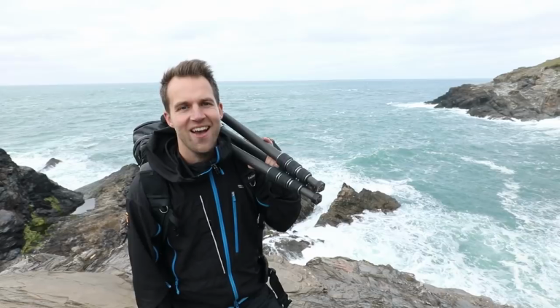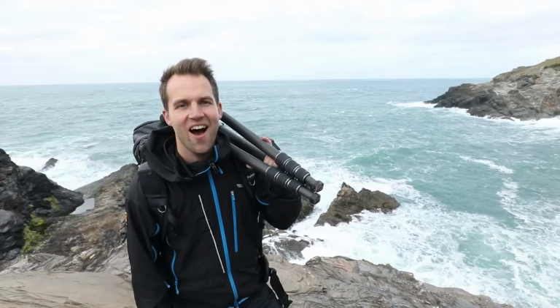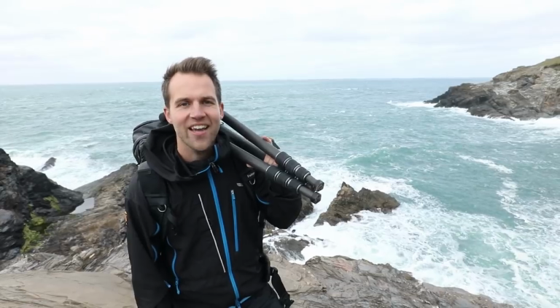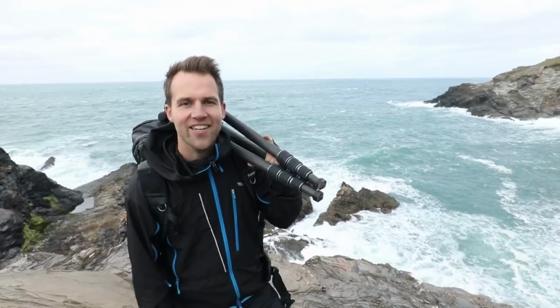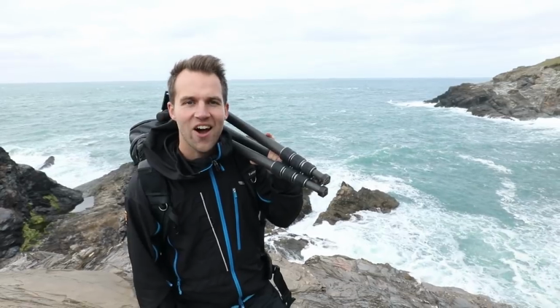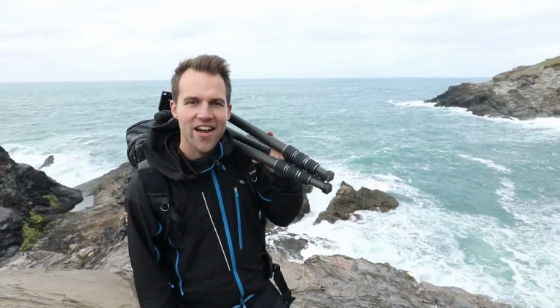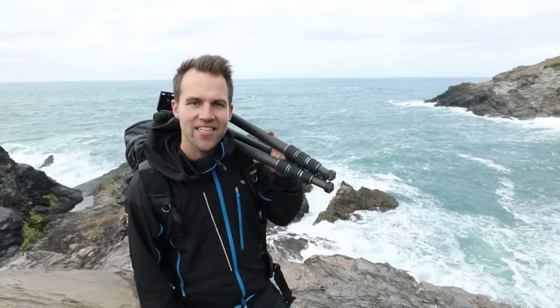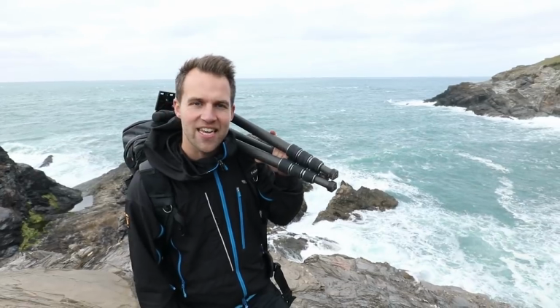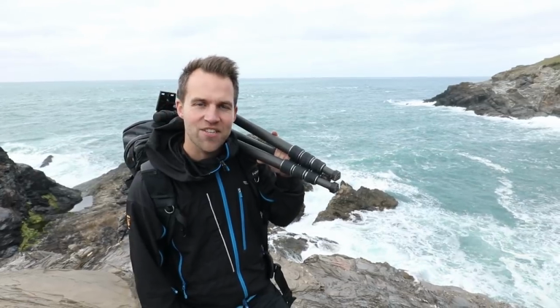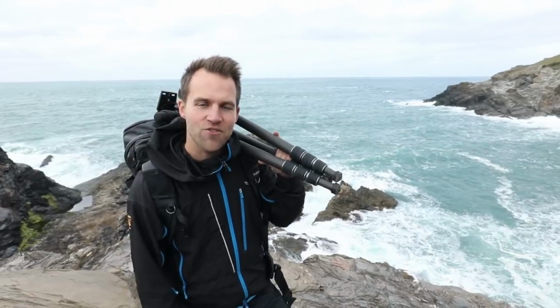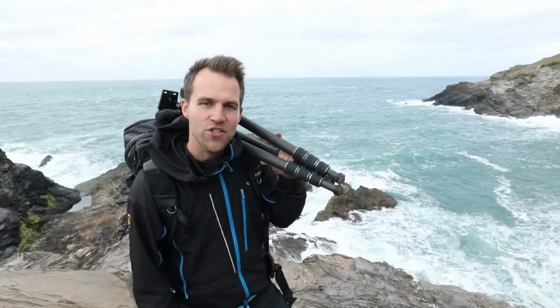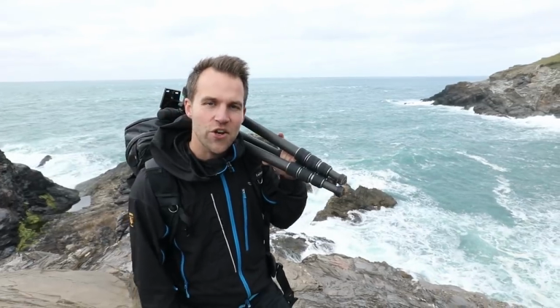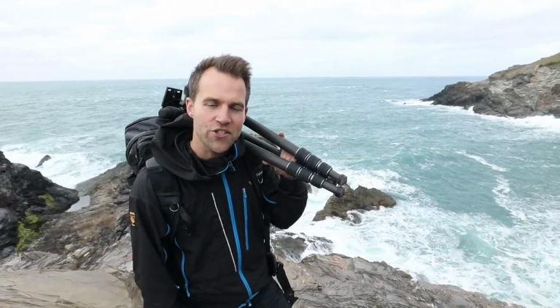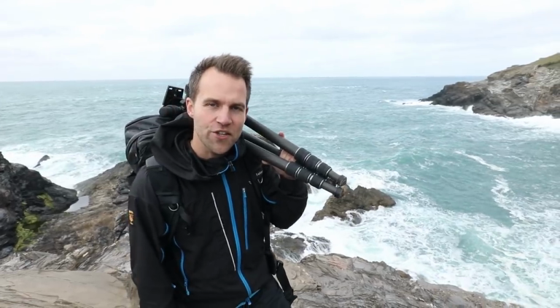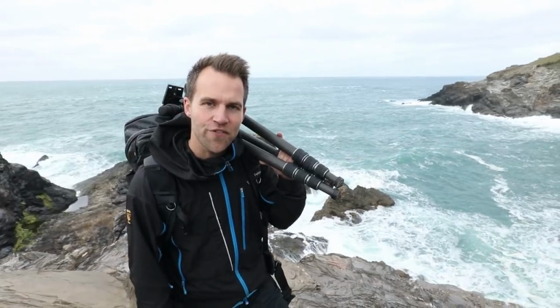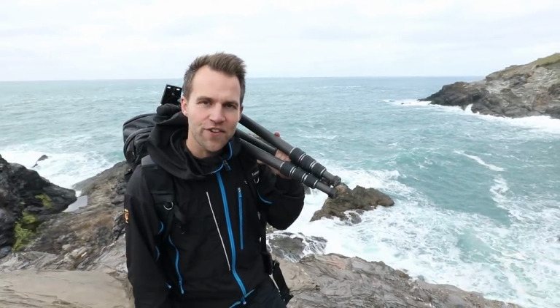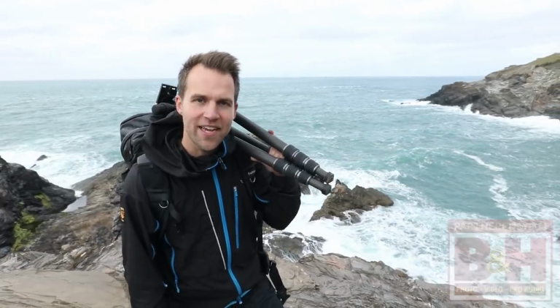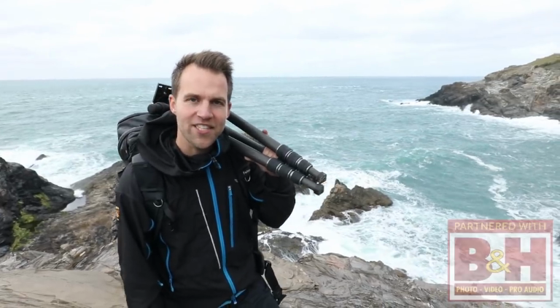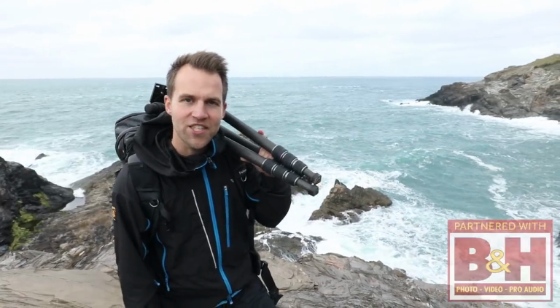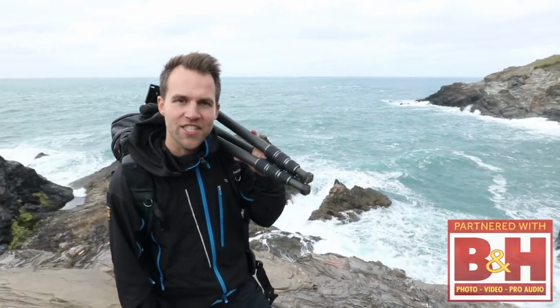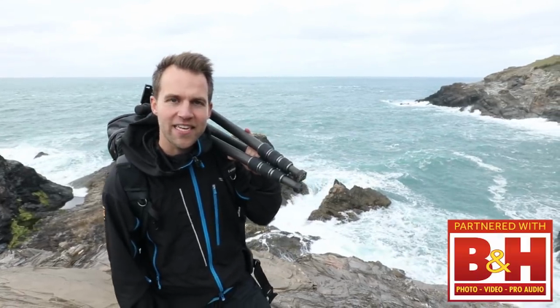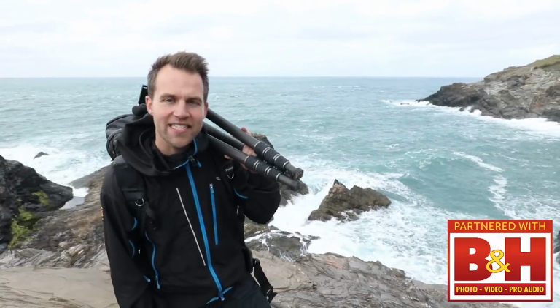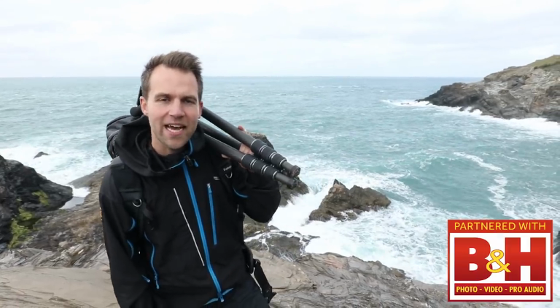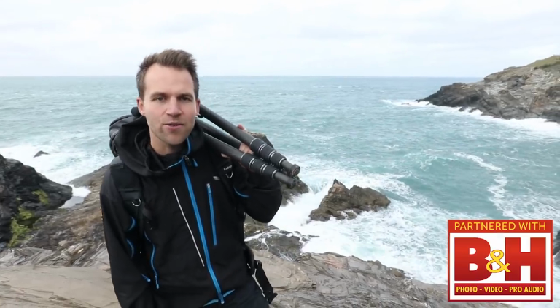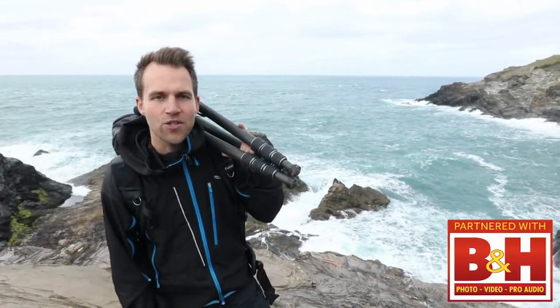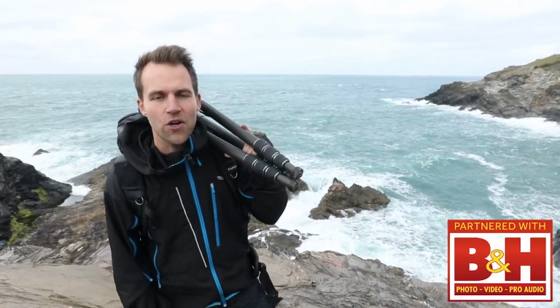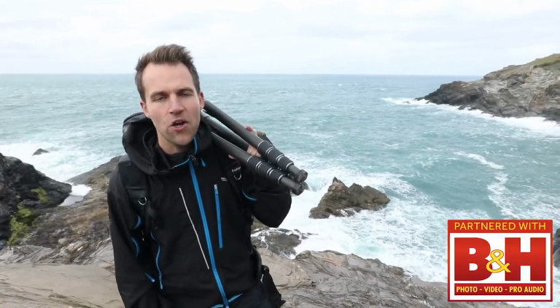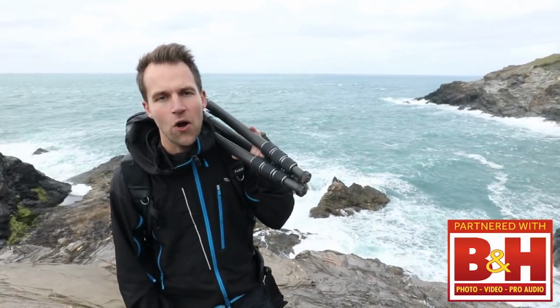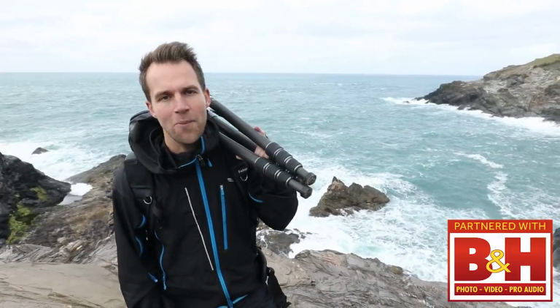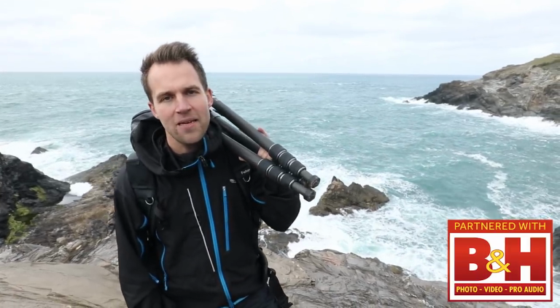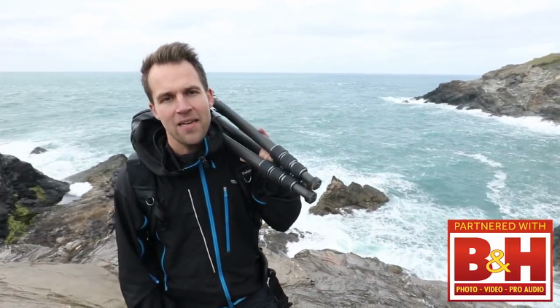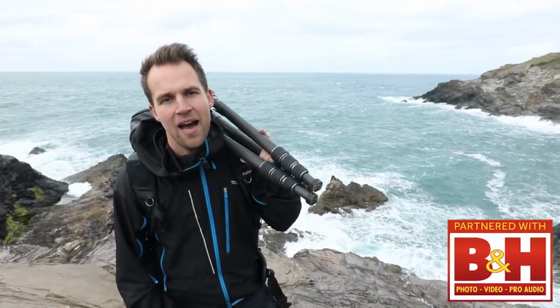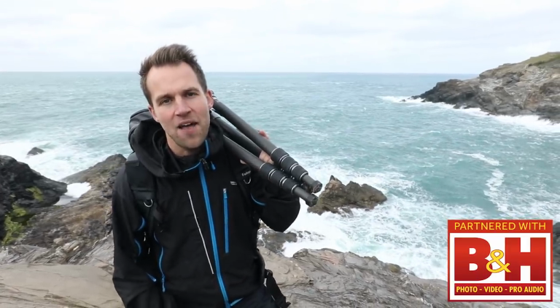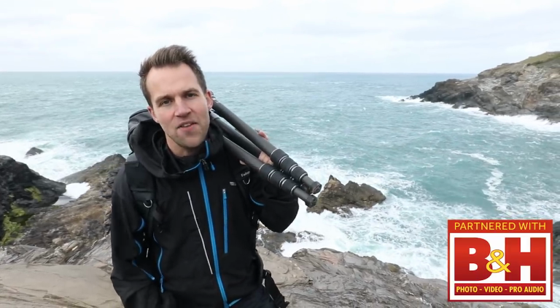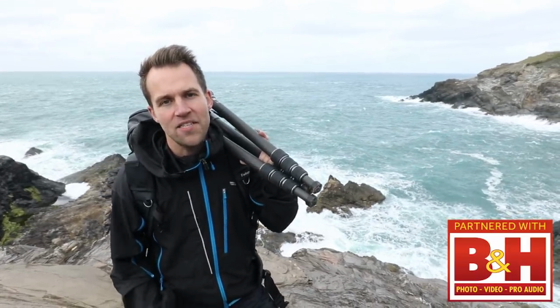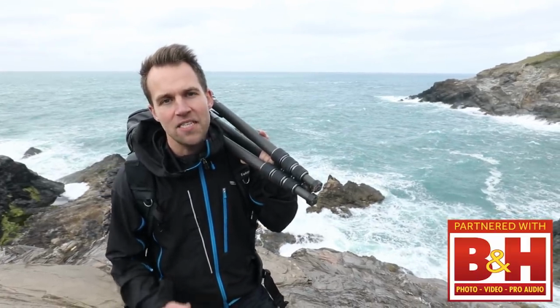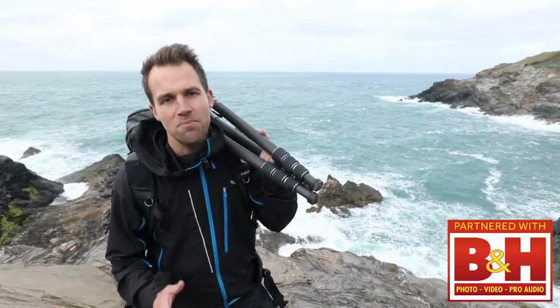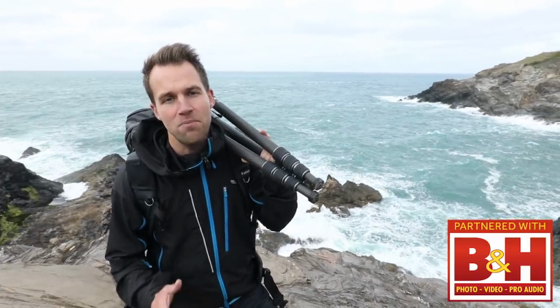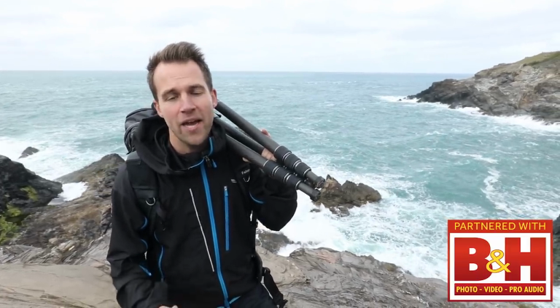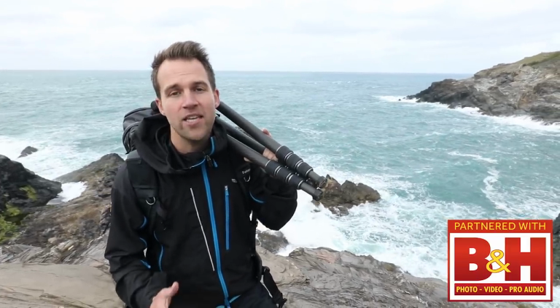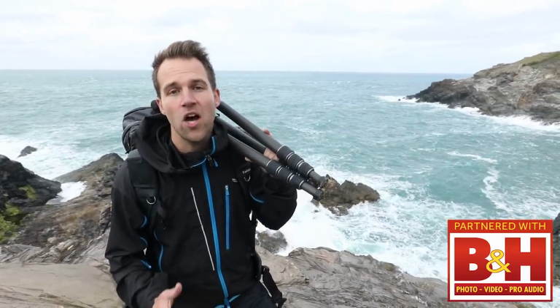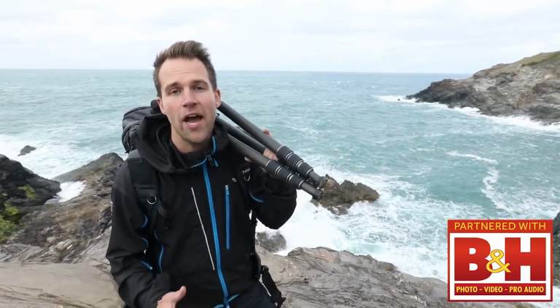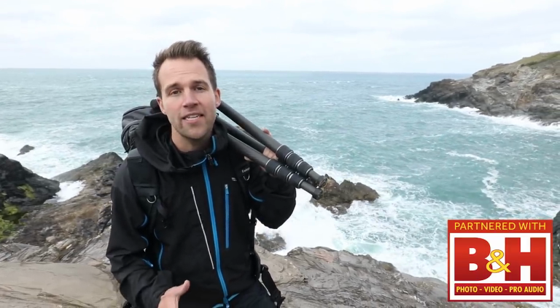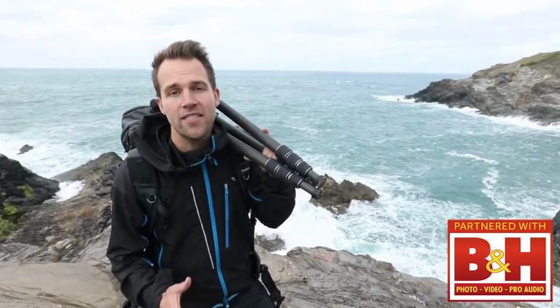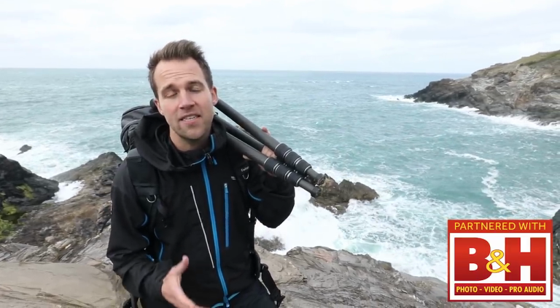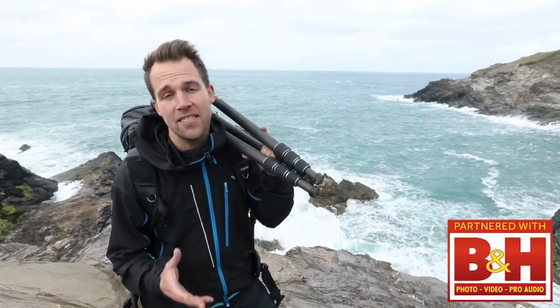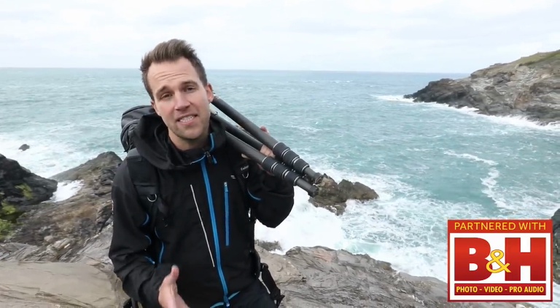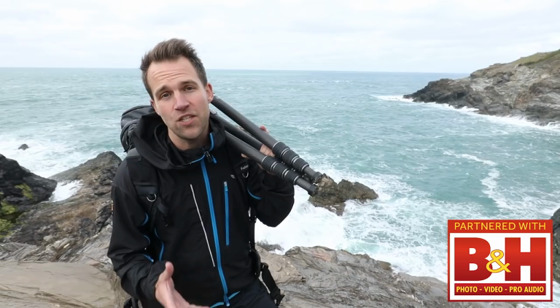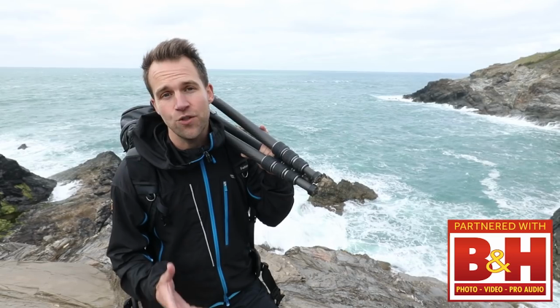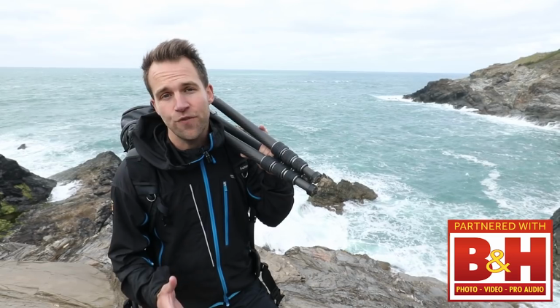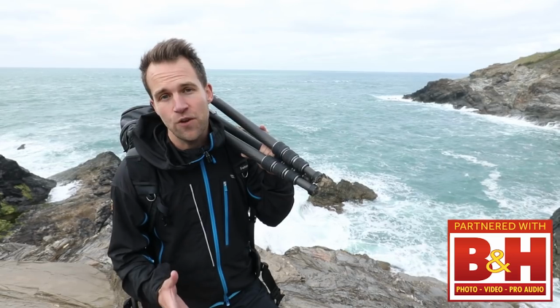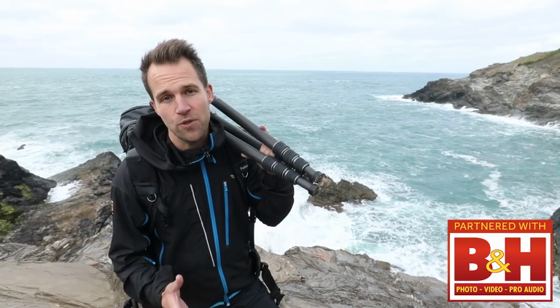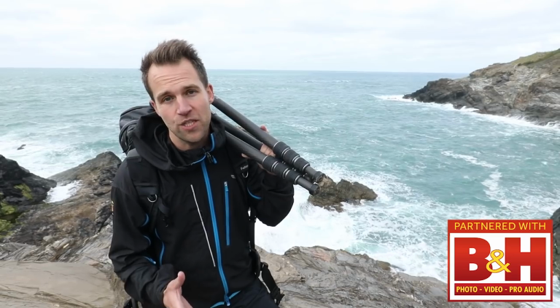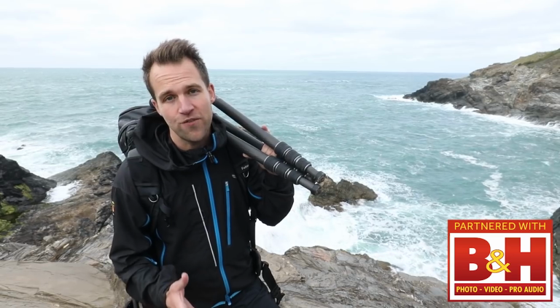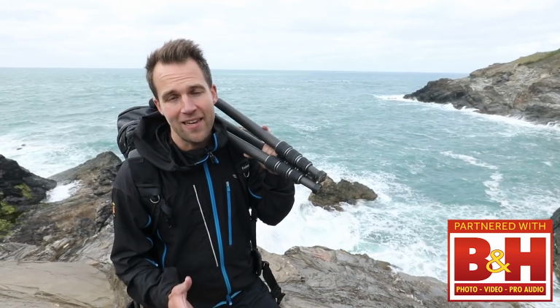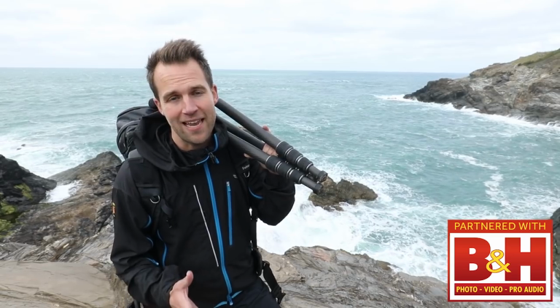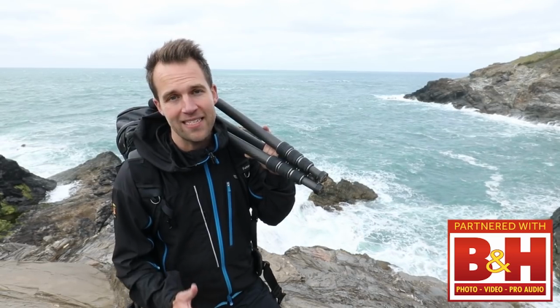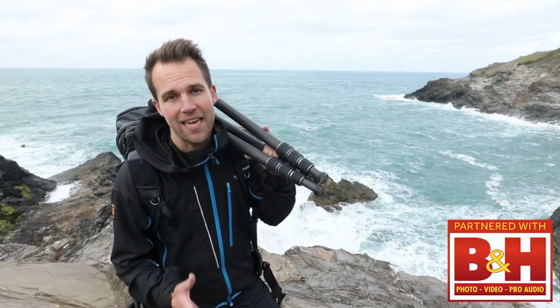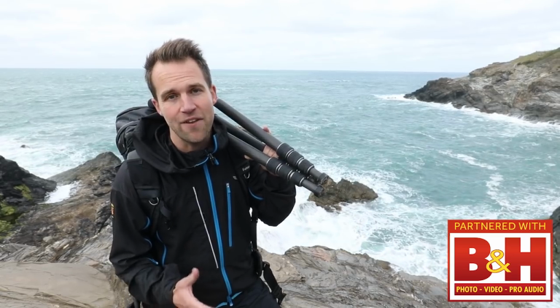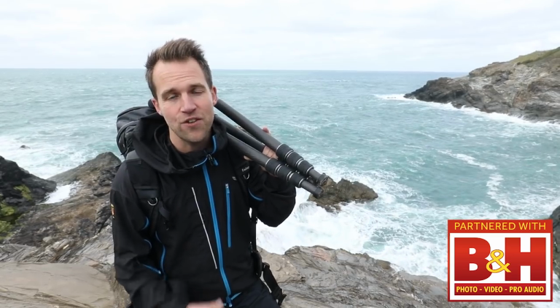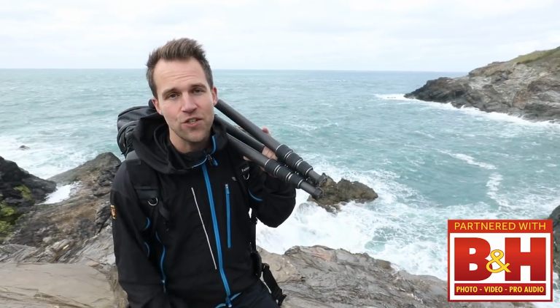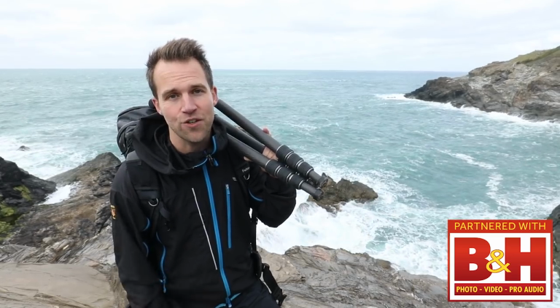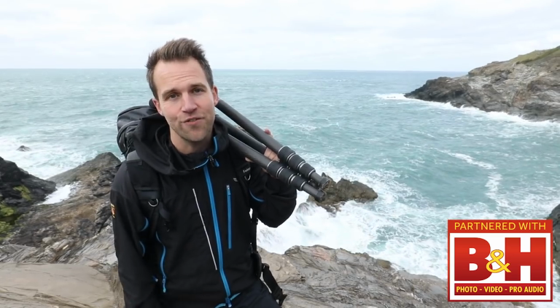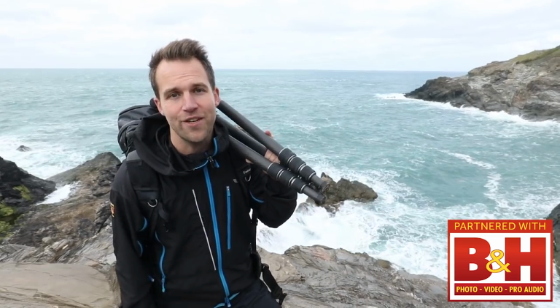Hi guys, it's Ross Hoddinott for NatureTTL.com and this is my guide: the essential filters for landscape photography.